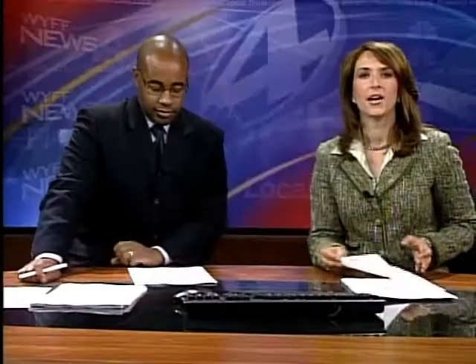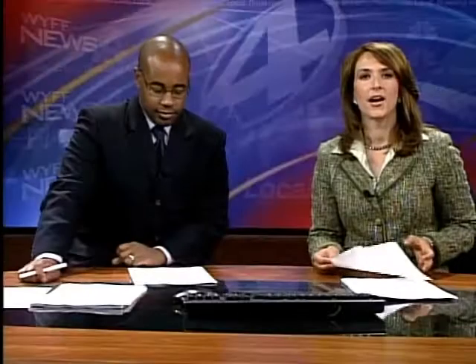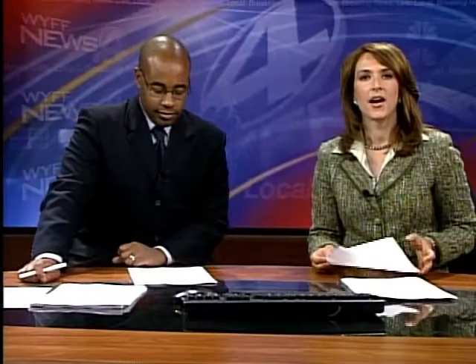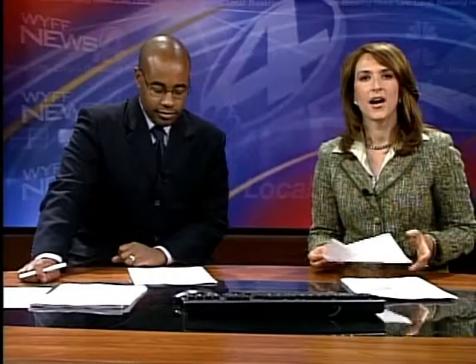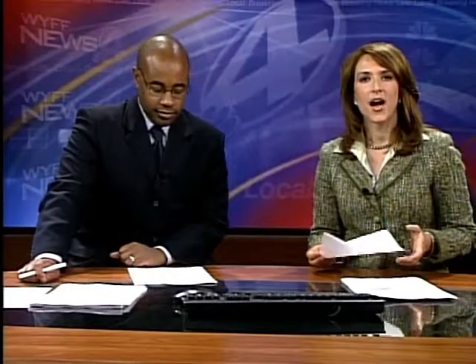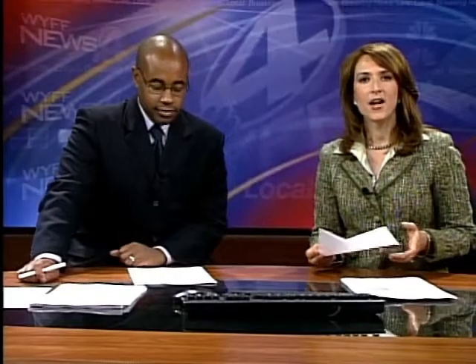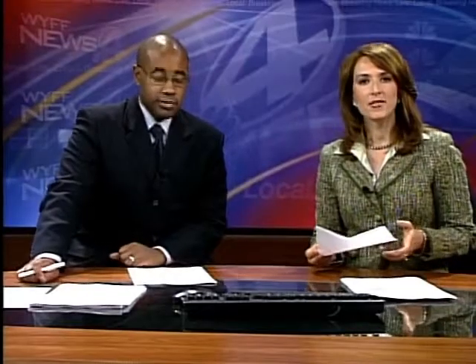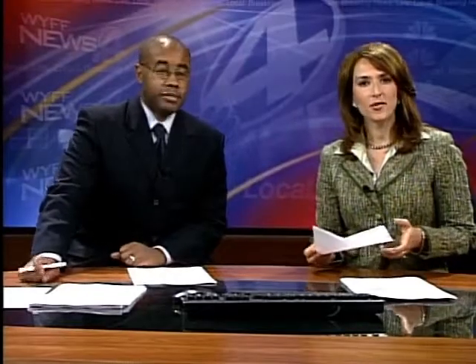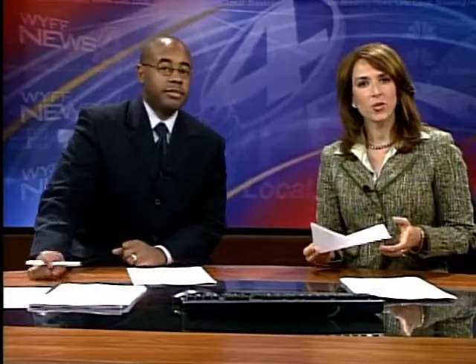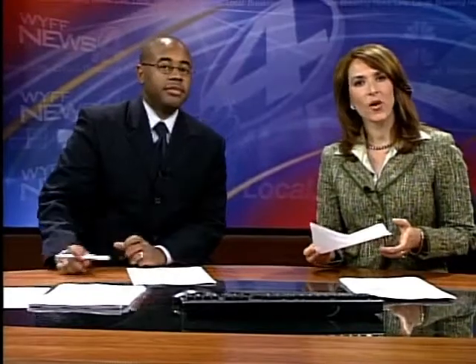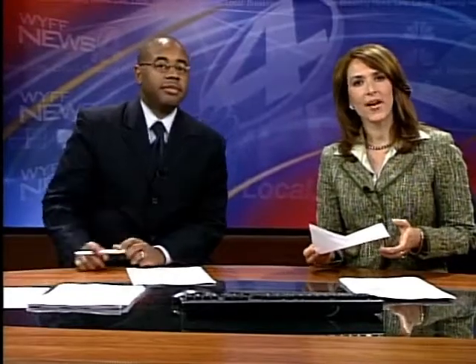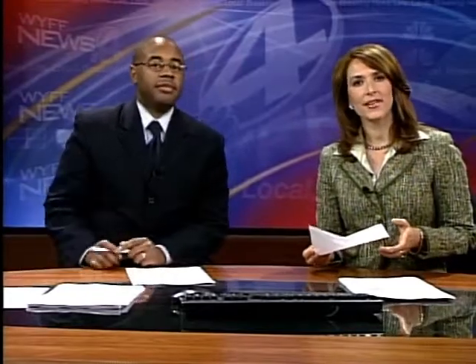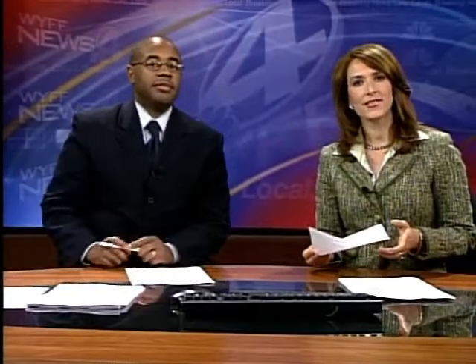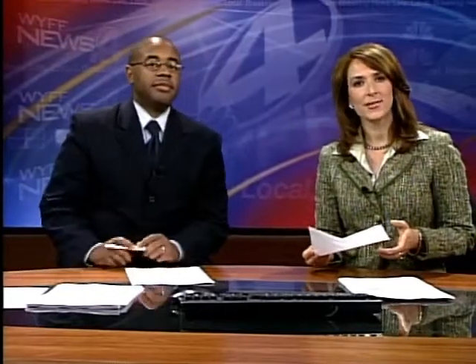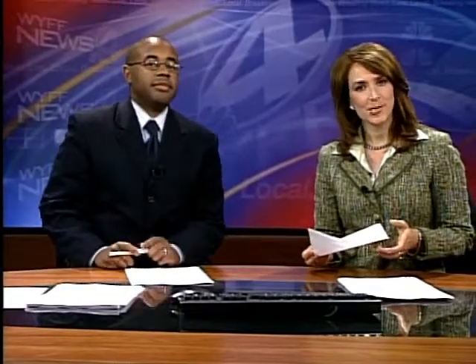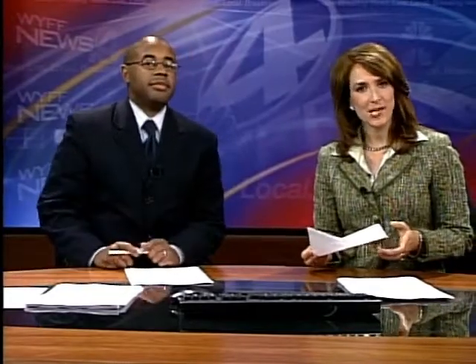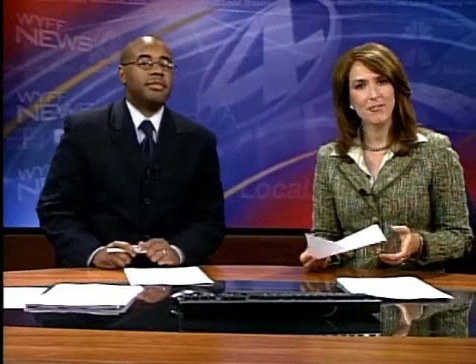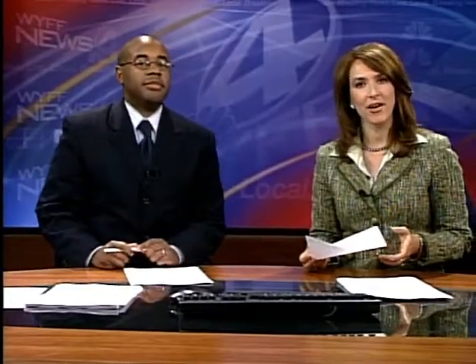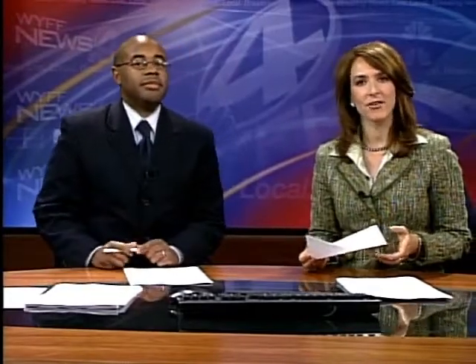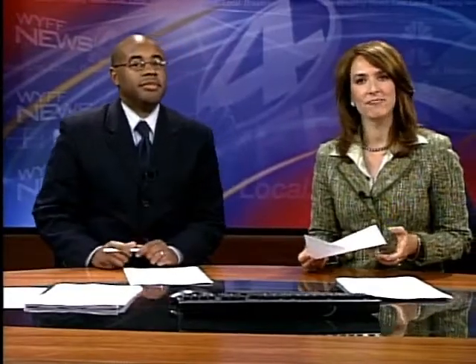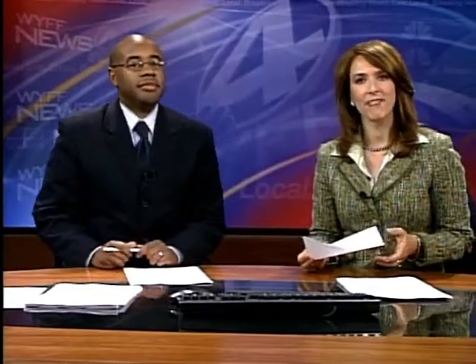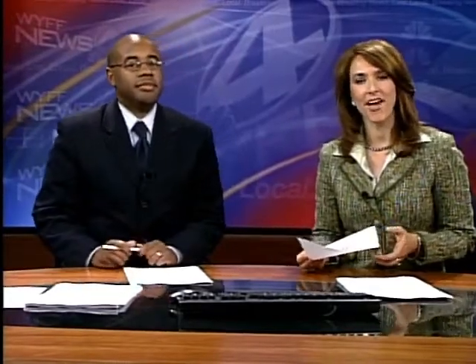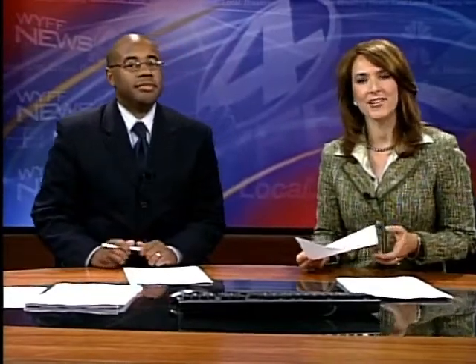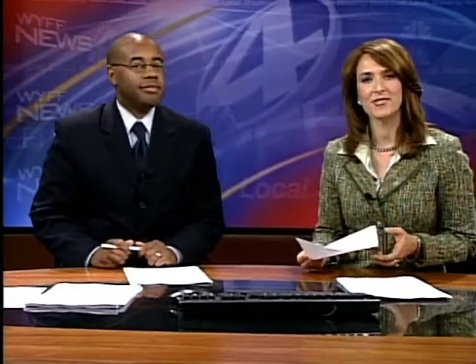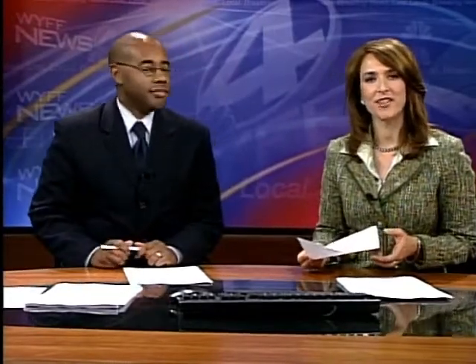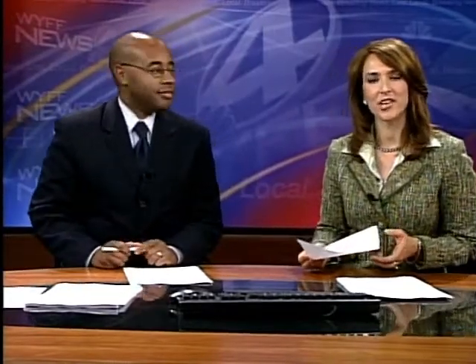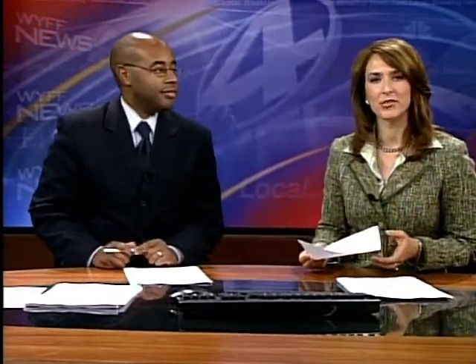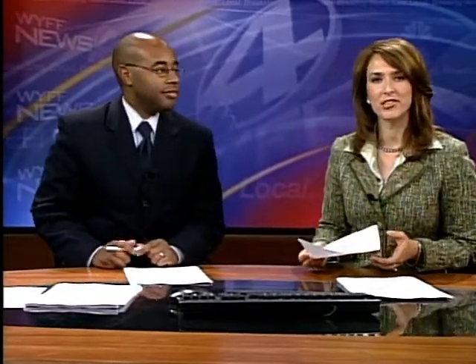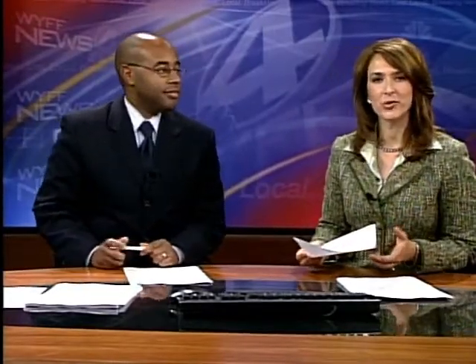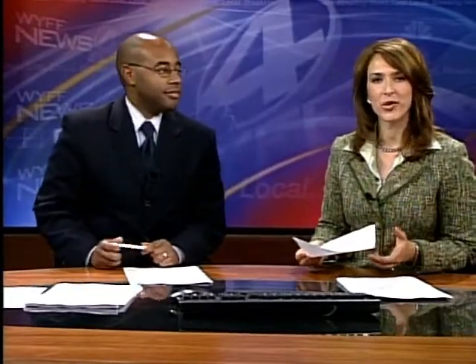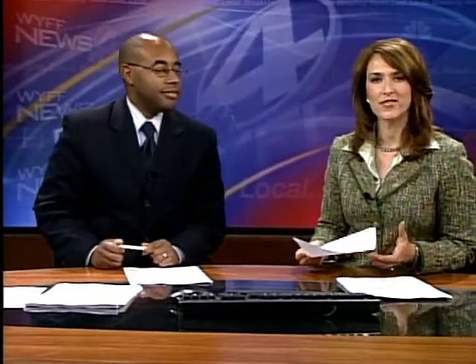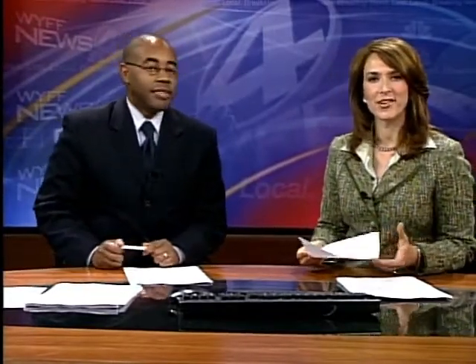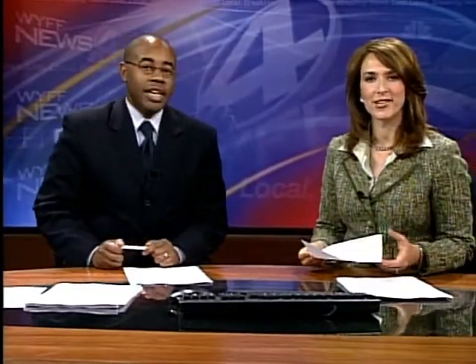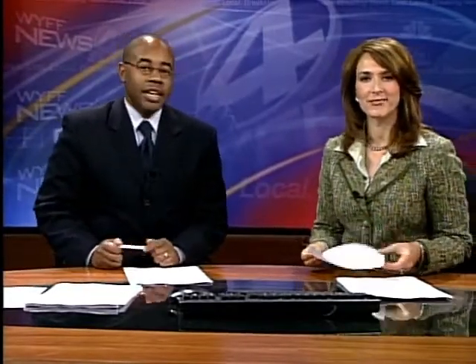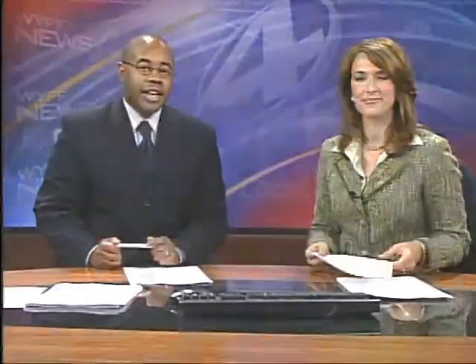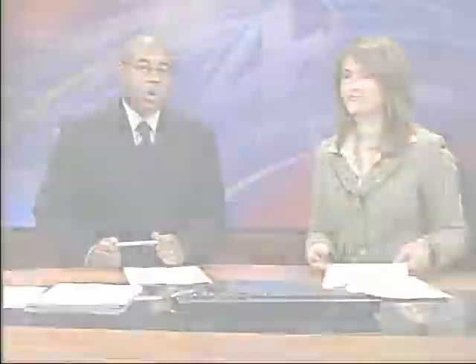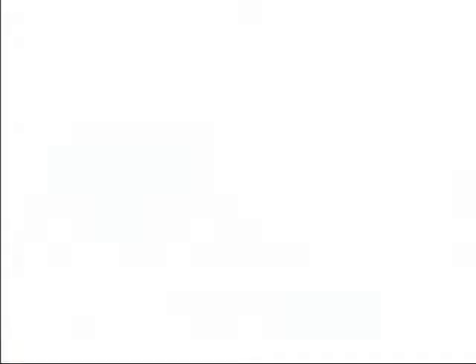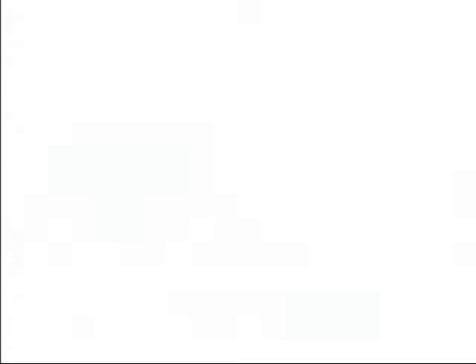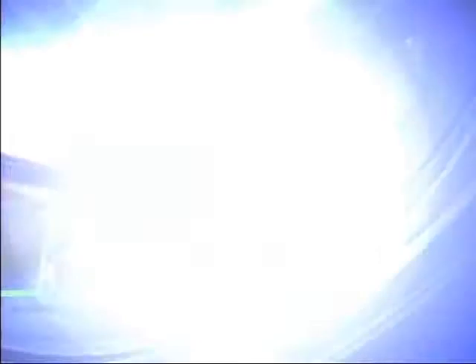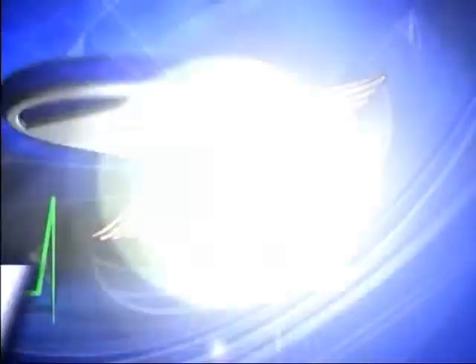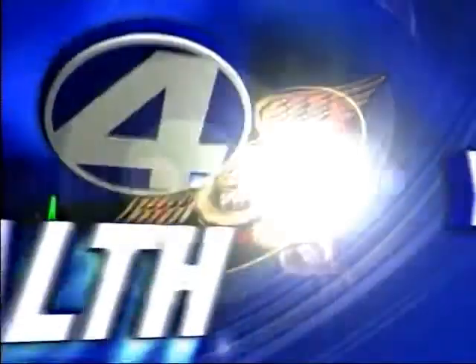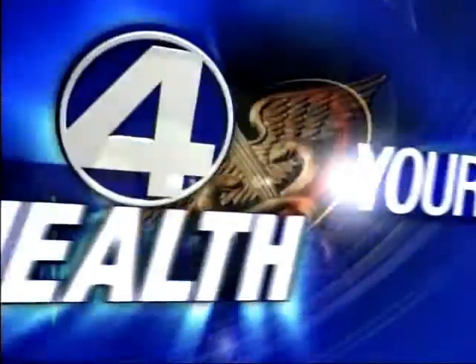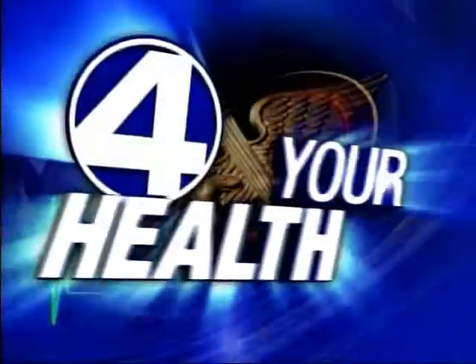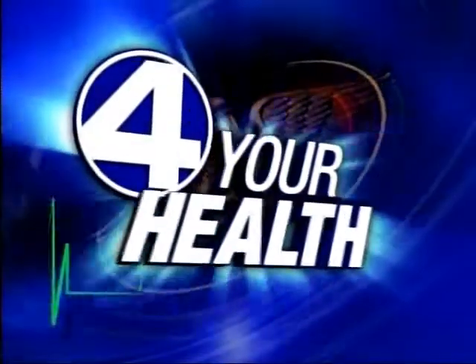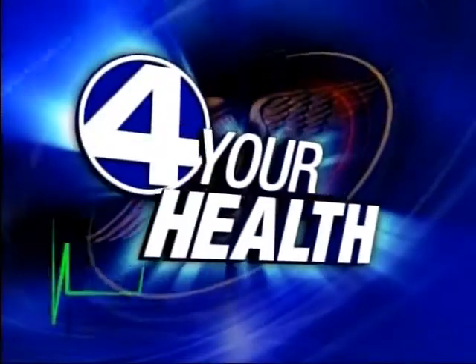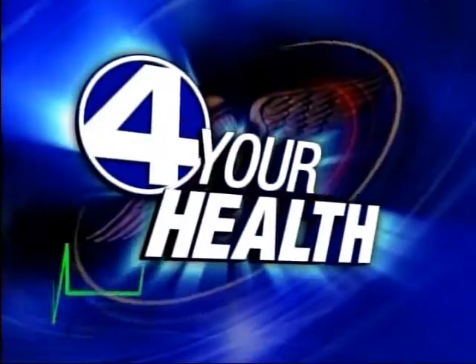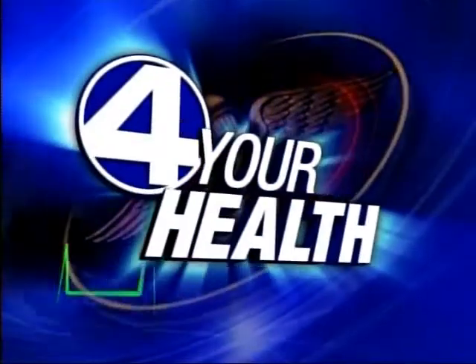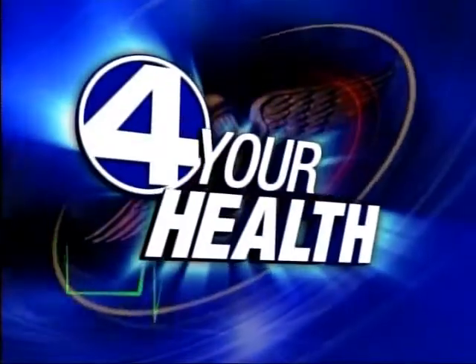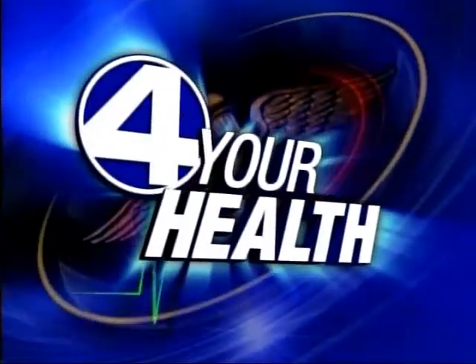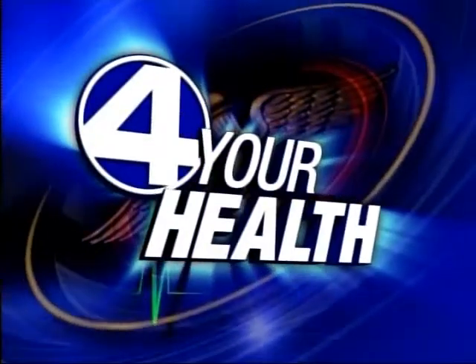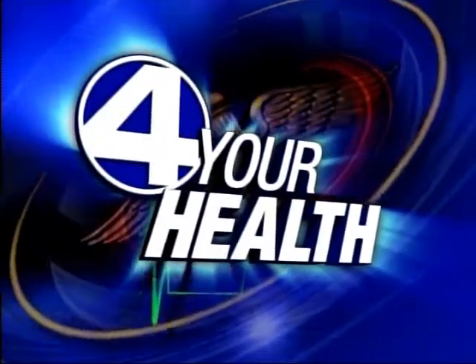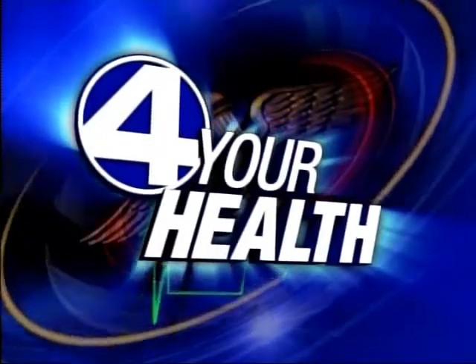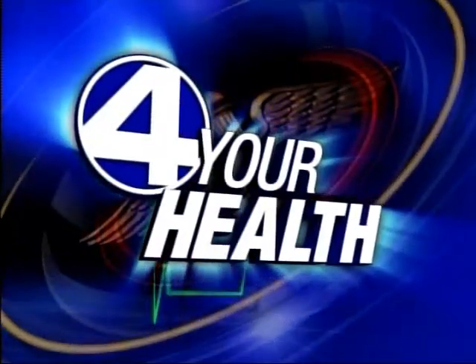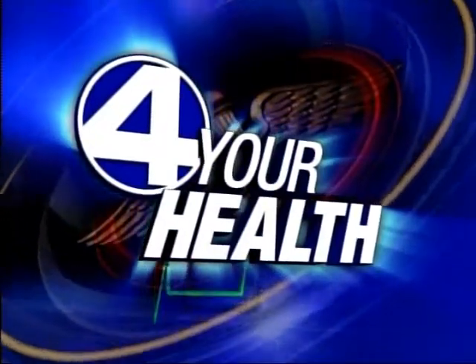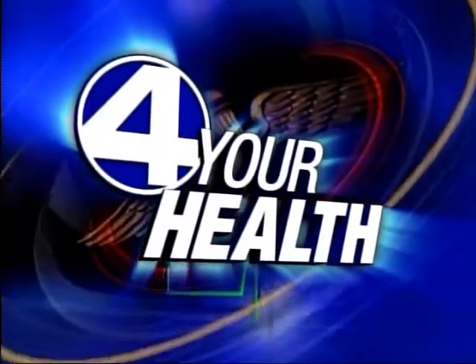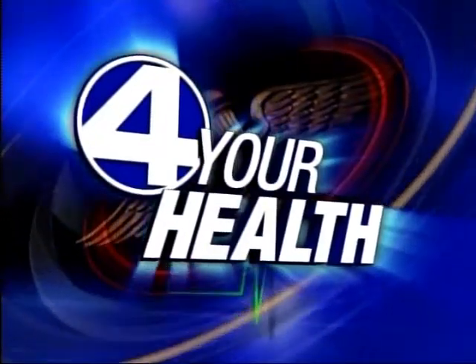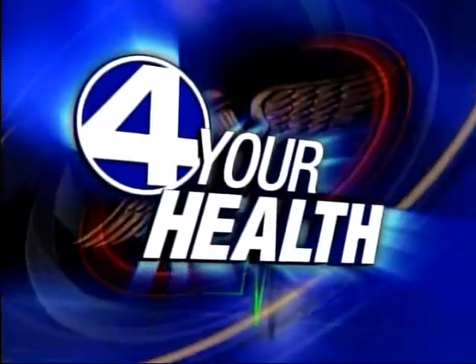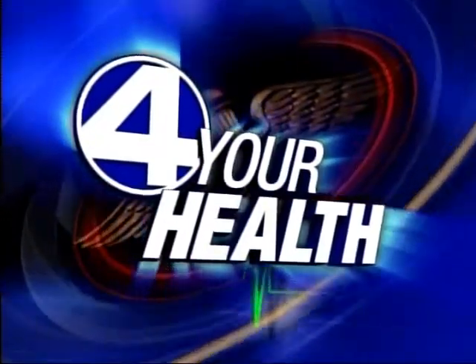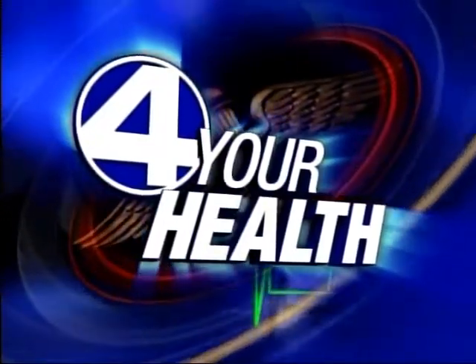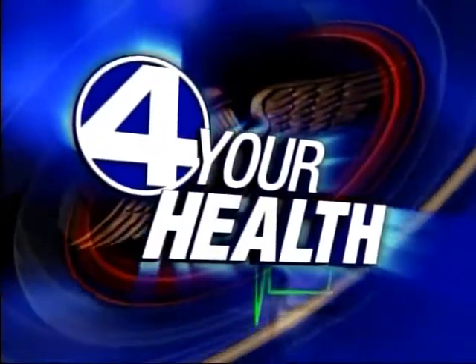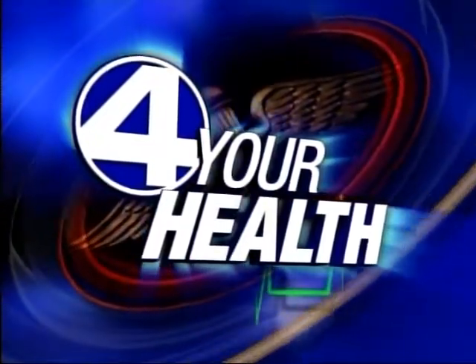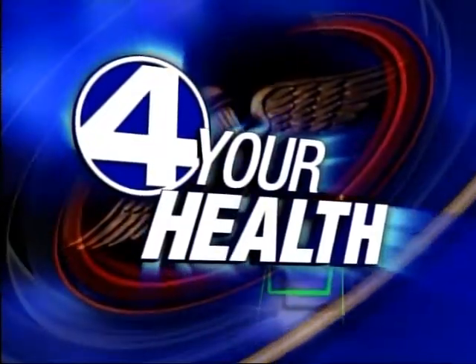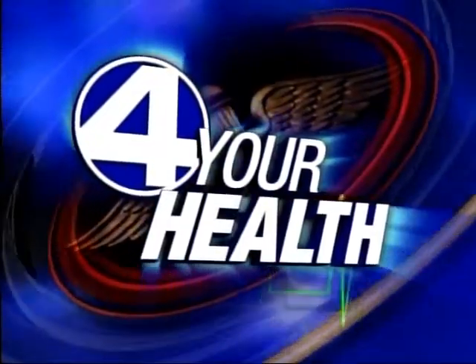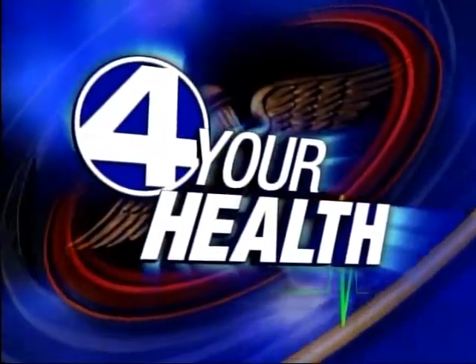A new way to see better is available in Greenville. Carol Goldsmith joins us with a breakthrough for your health.